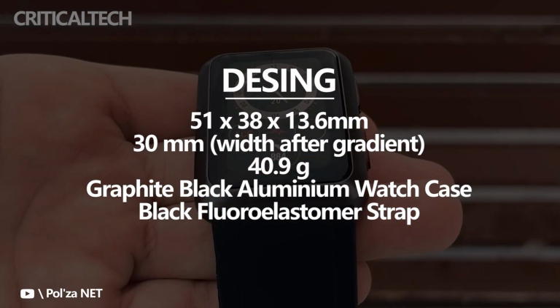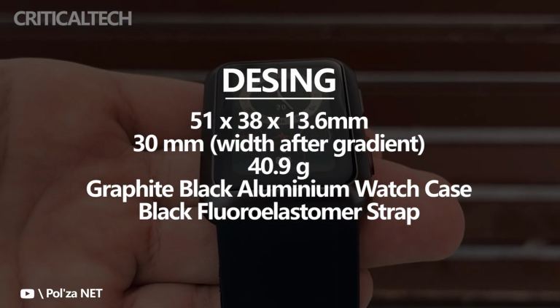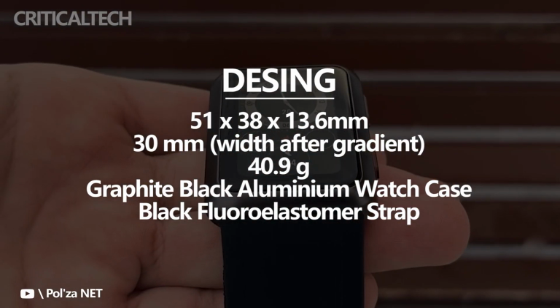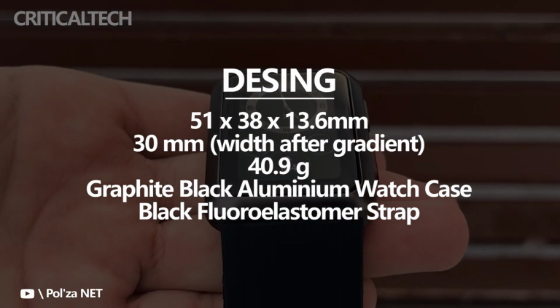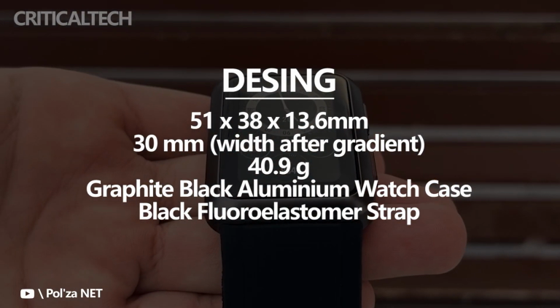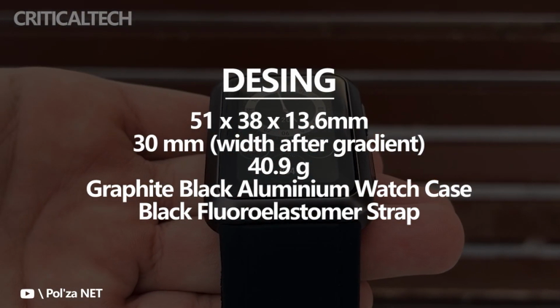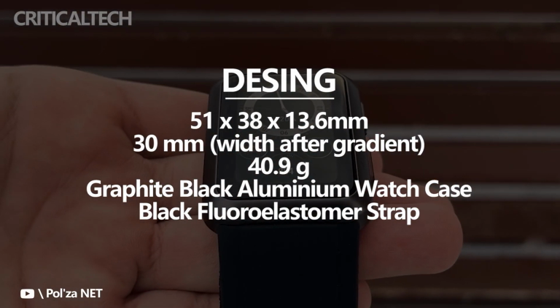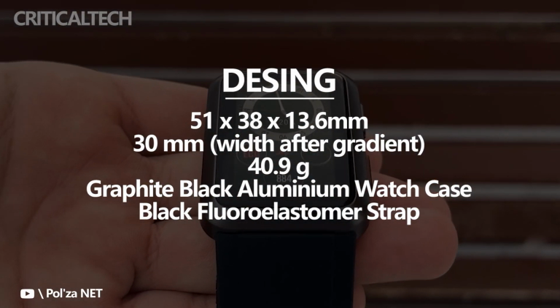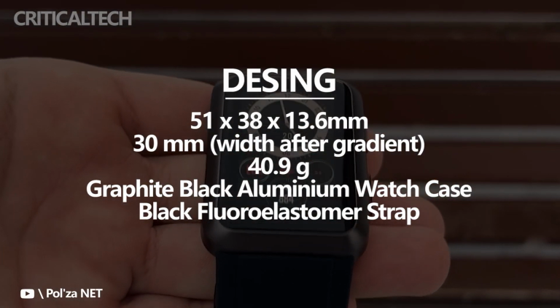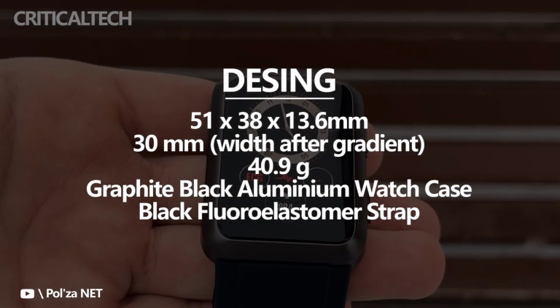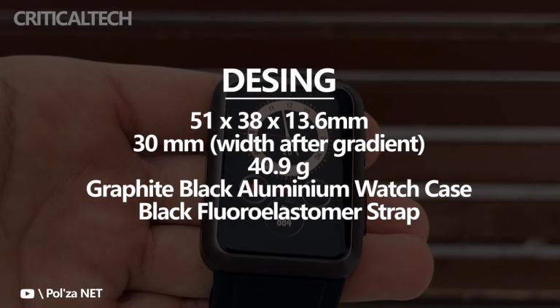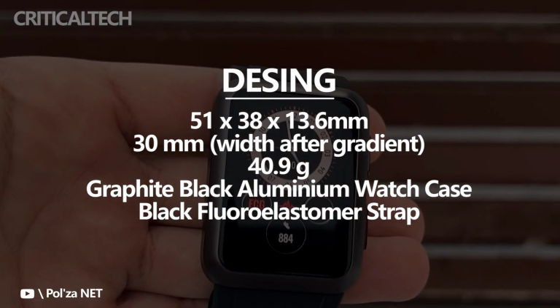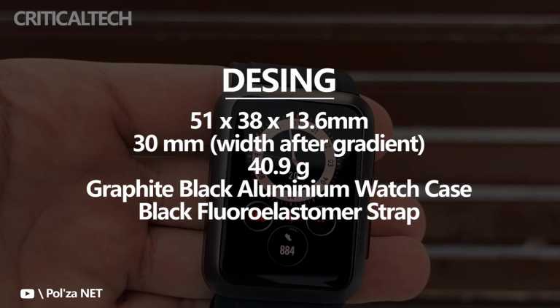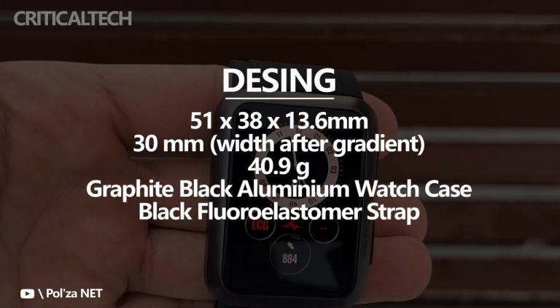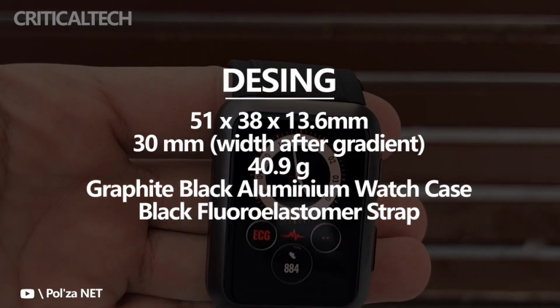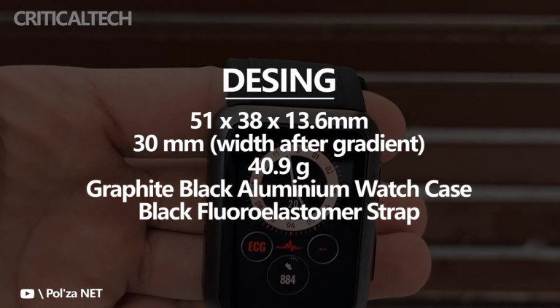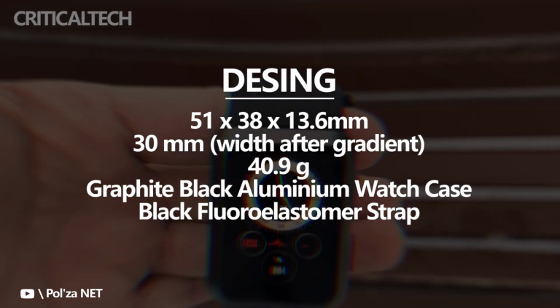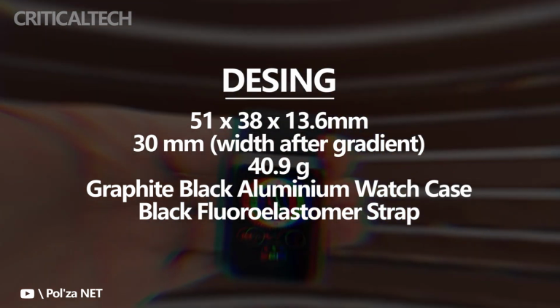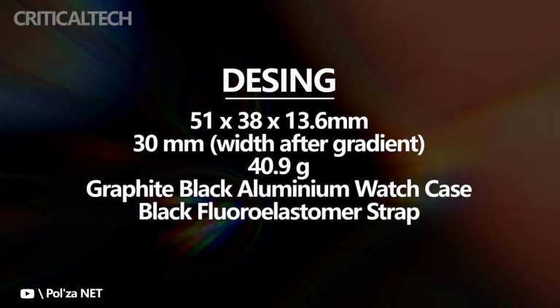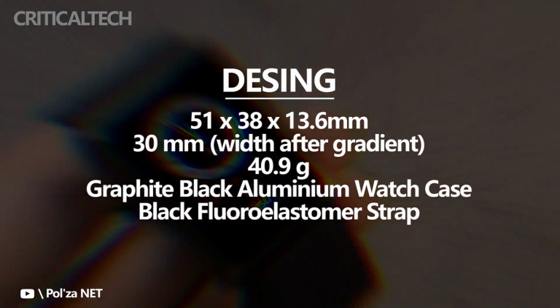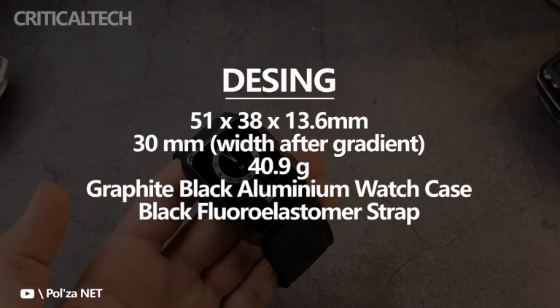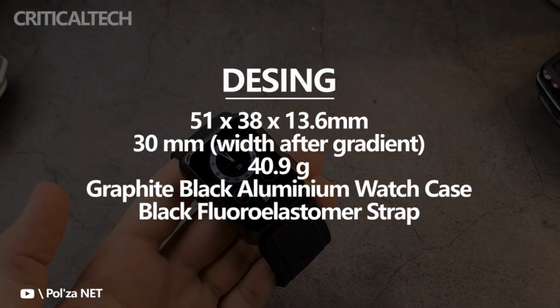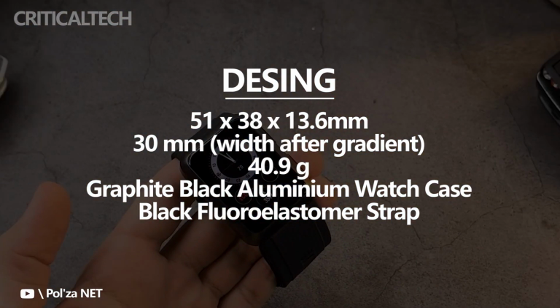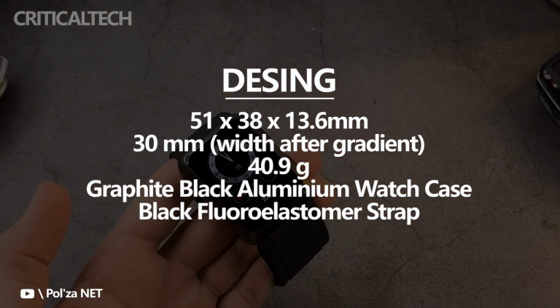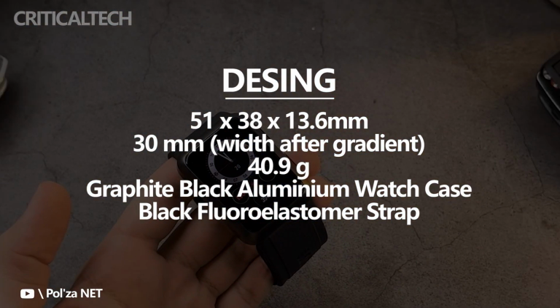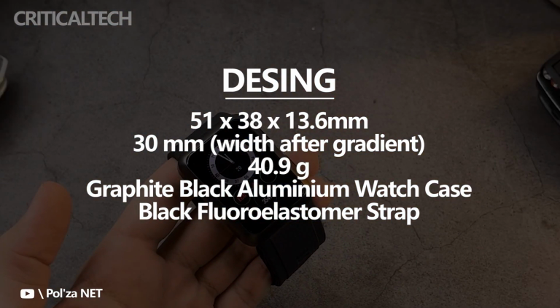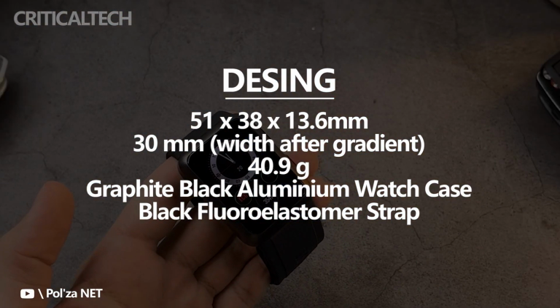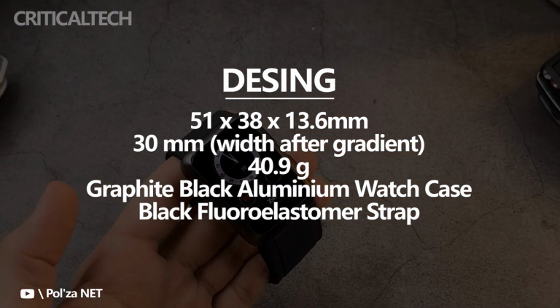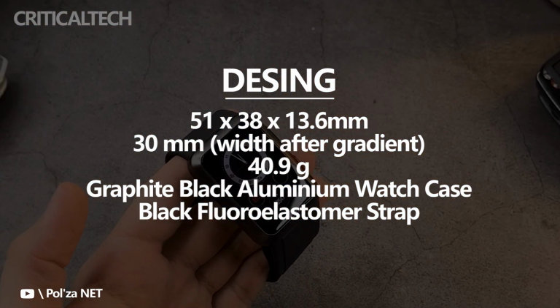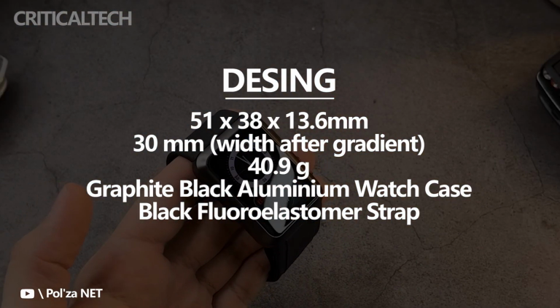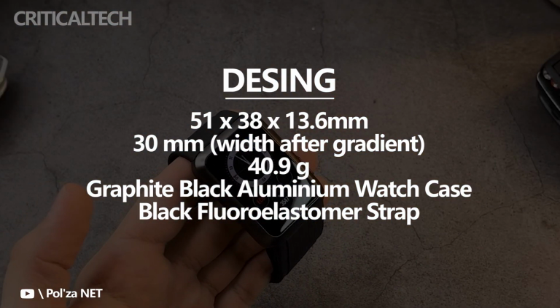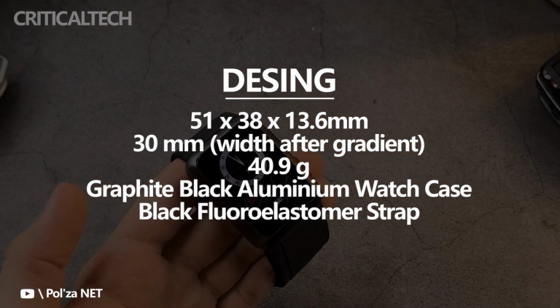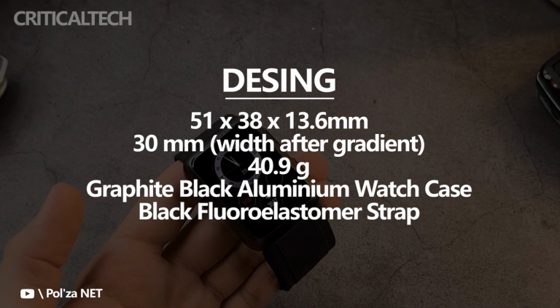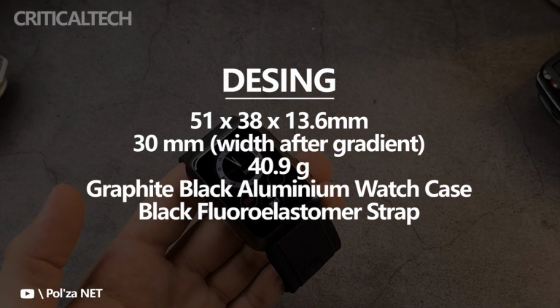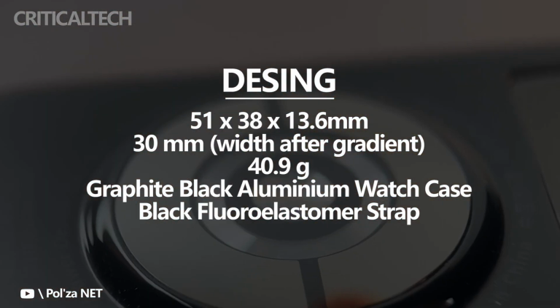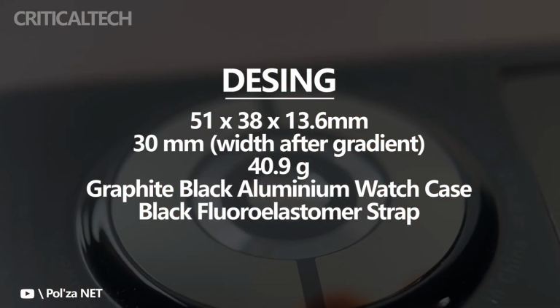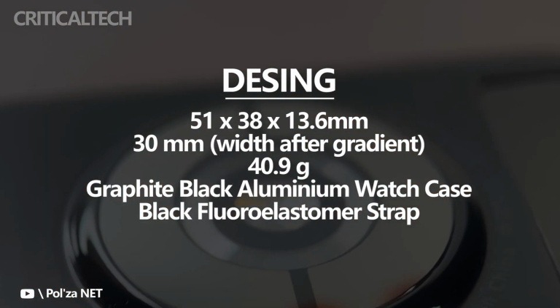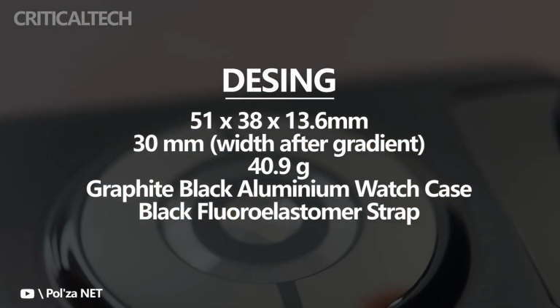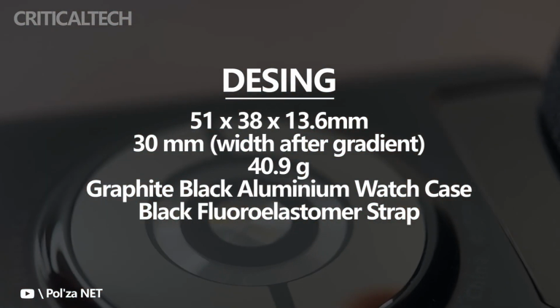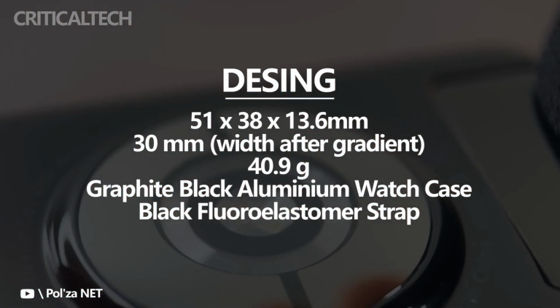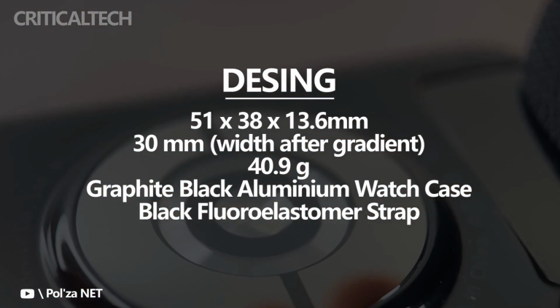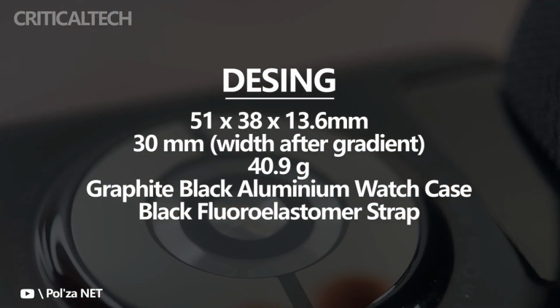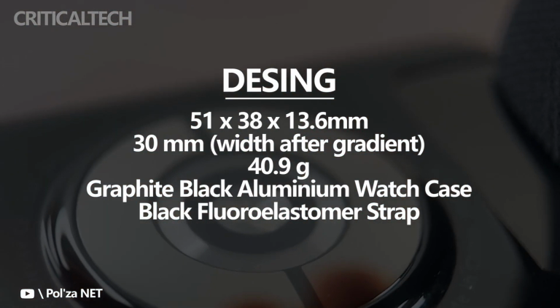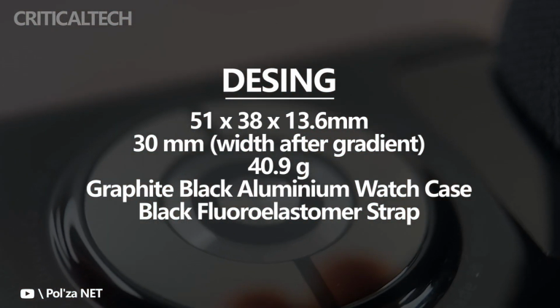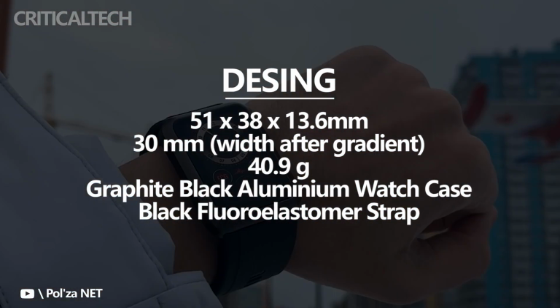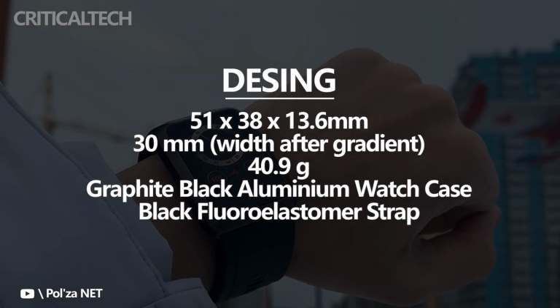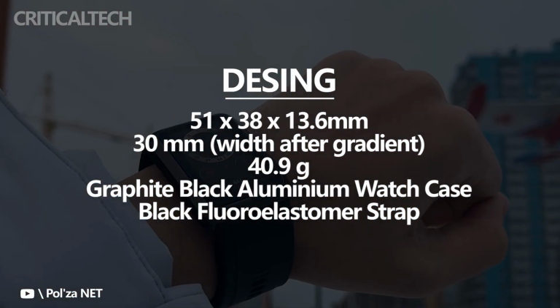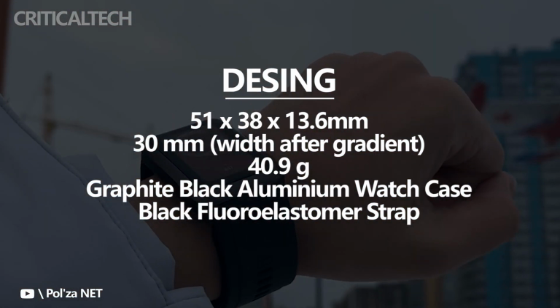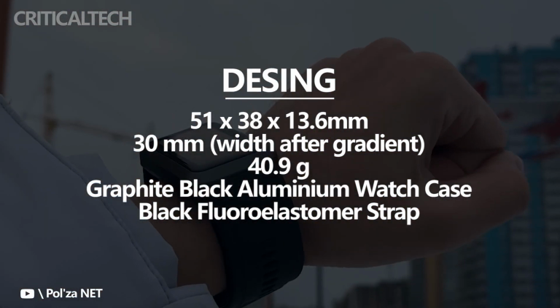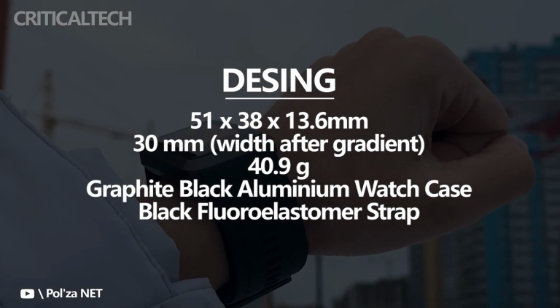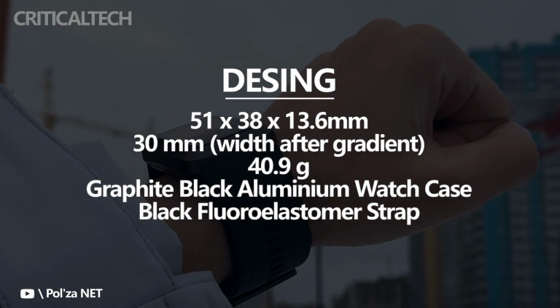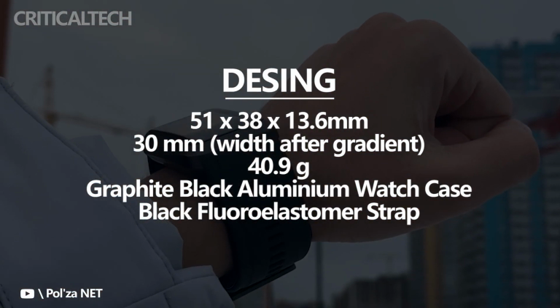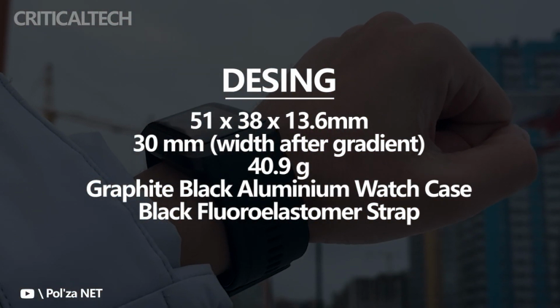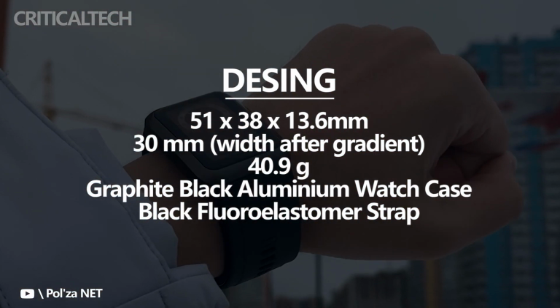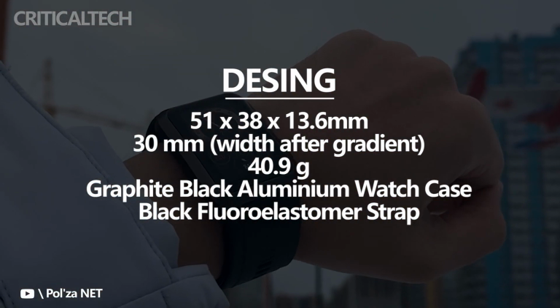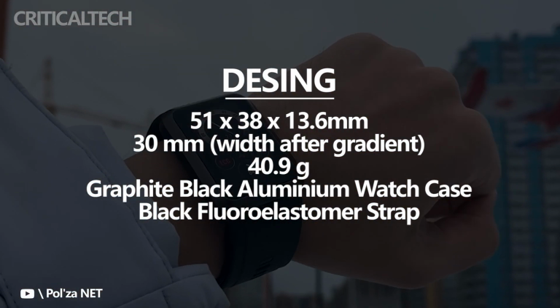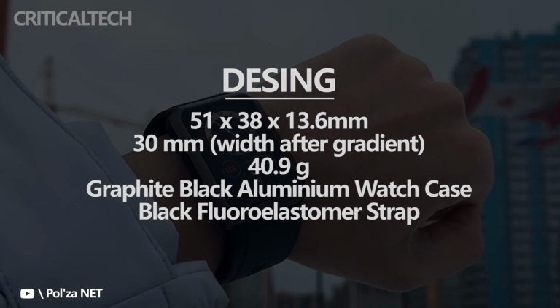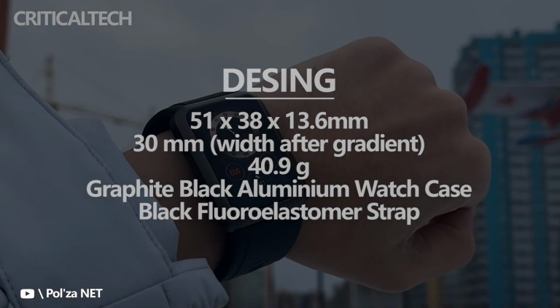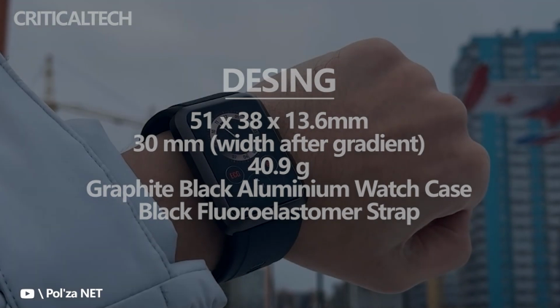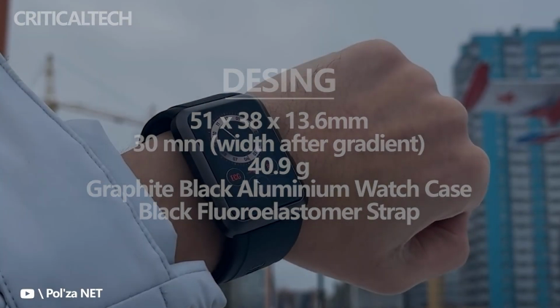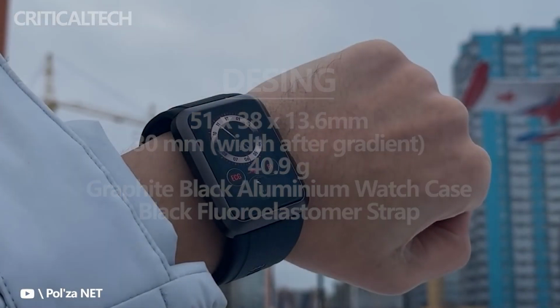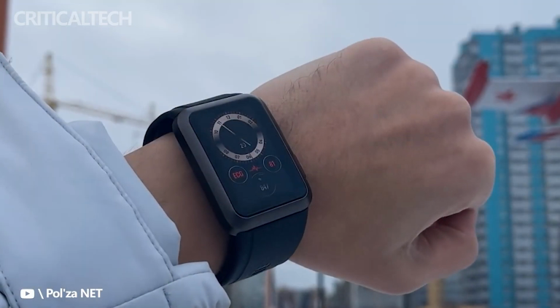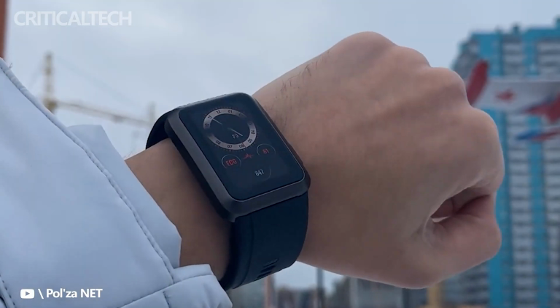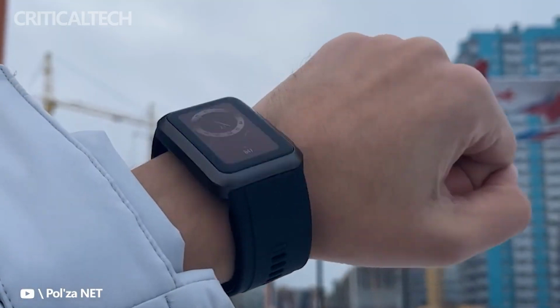The bar has been raised once again by the Huawei Watch D, a unique smartwatch which can measure blood pressure on the wrist, thanks to its inflatable cuff appearance.